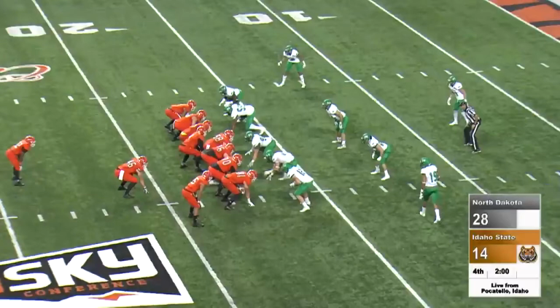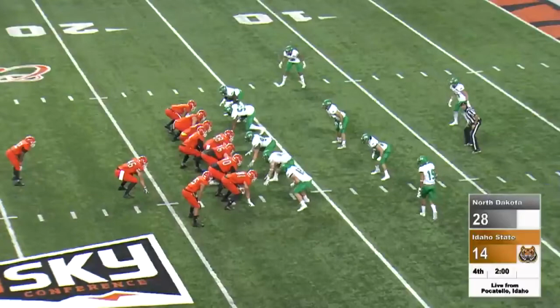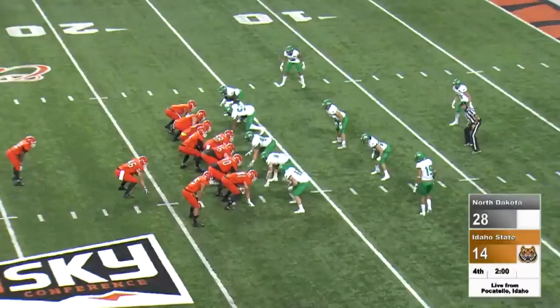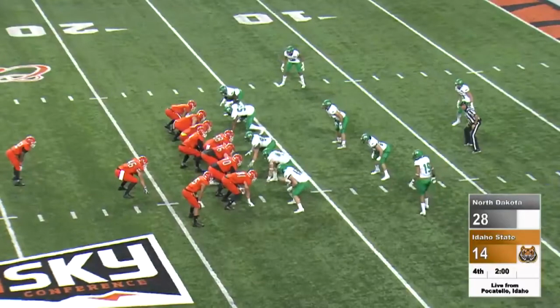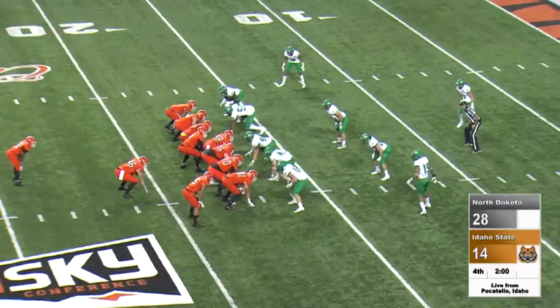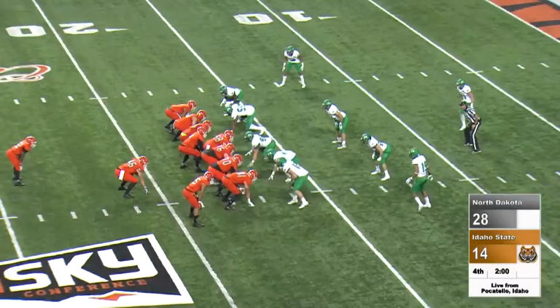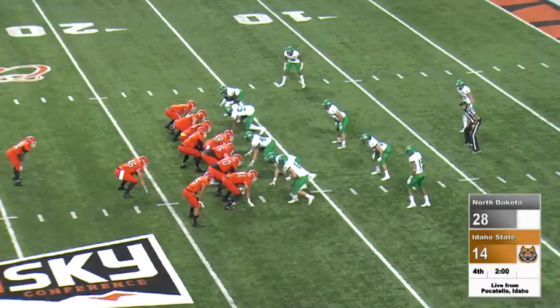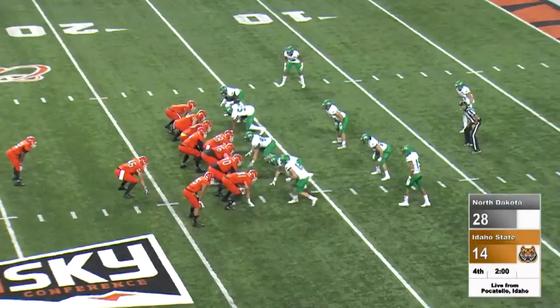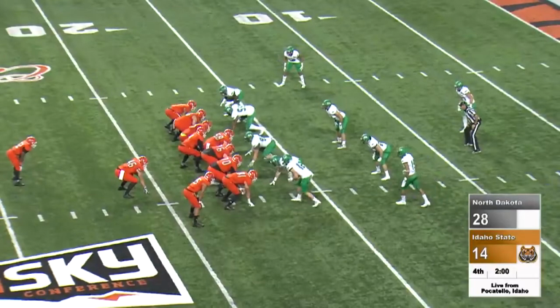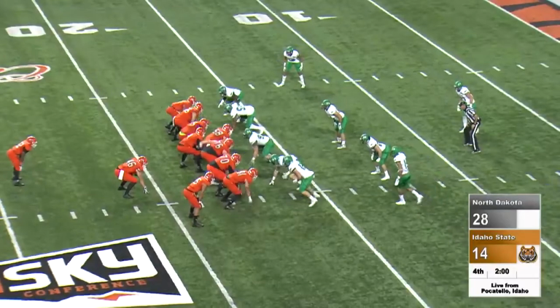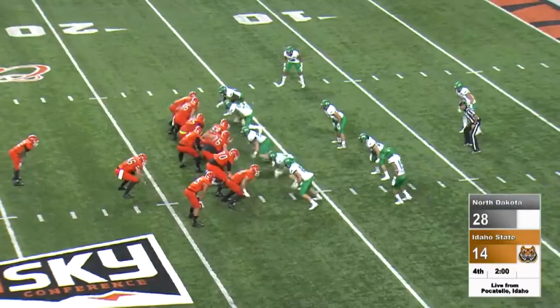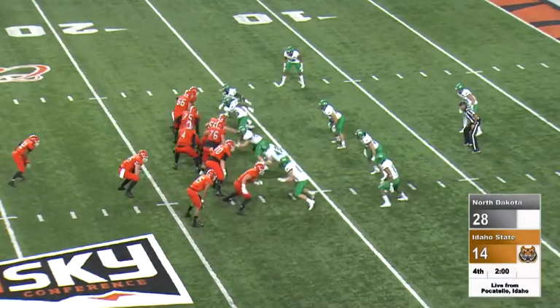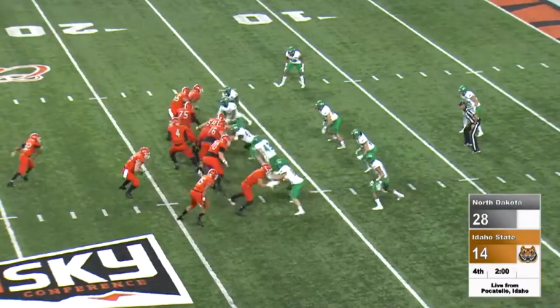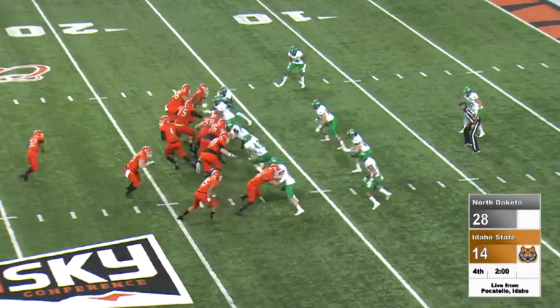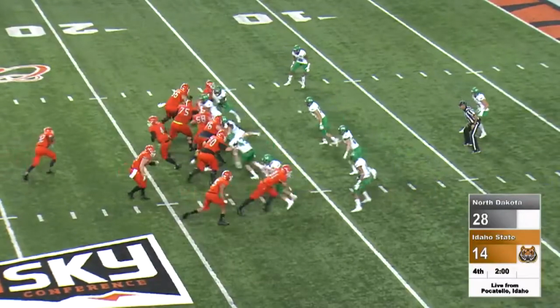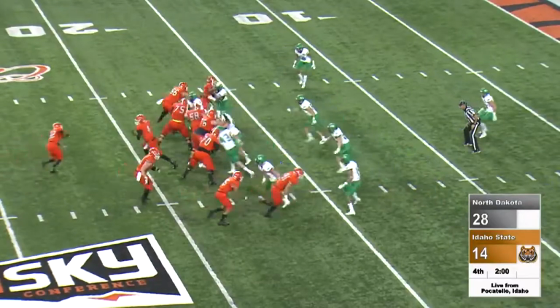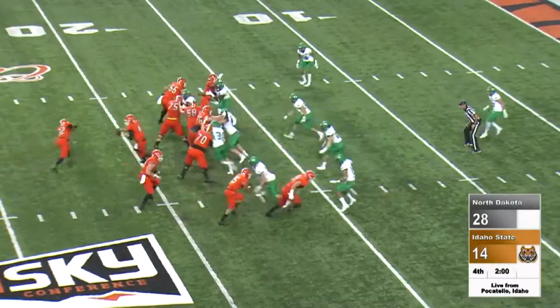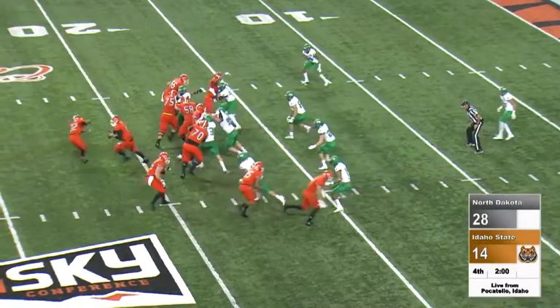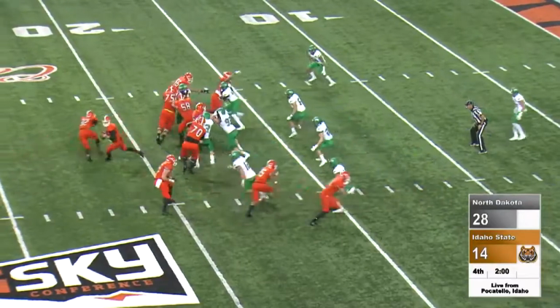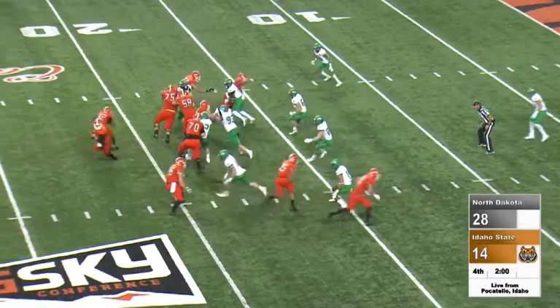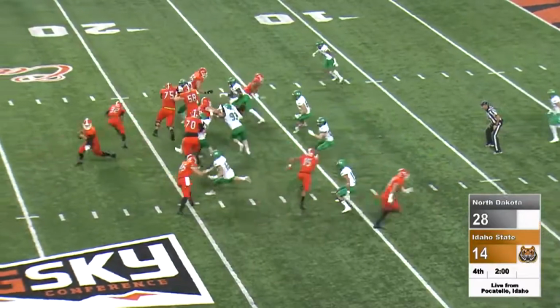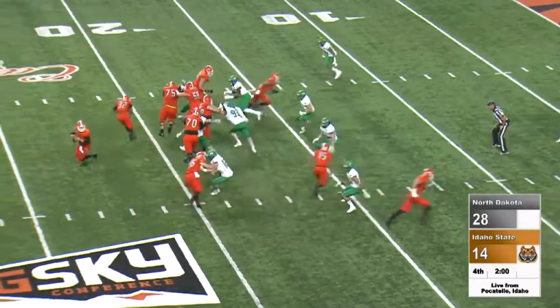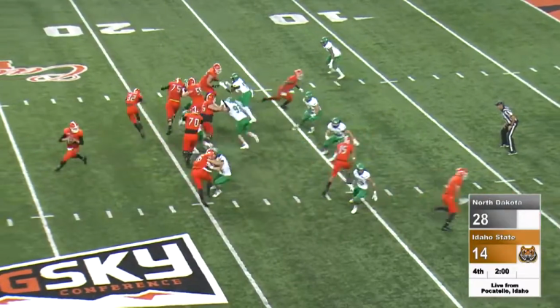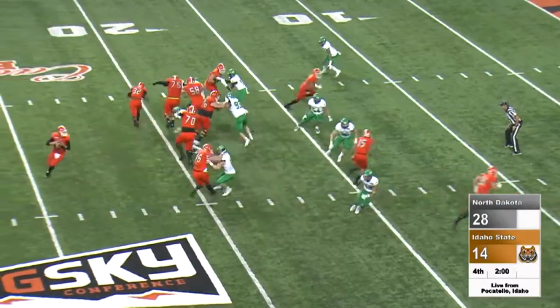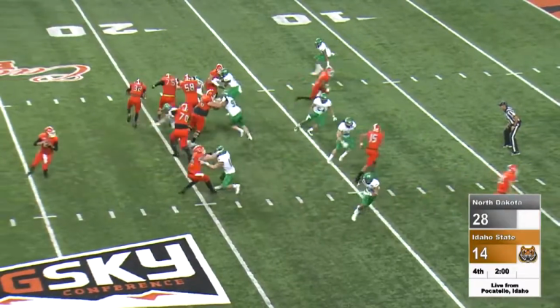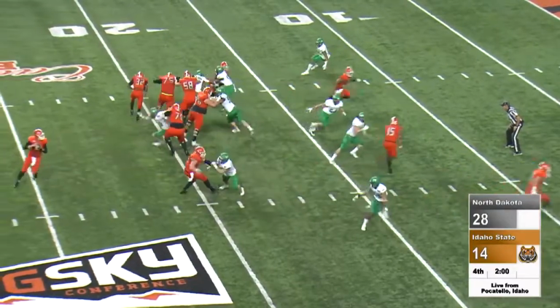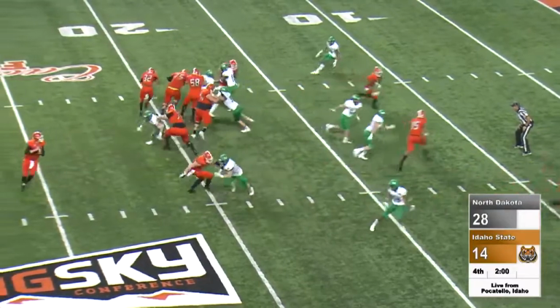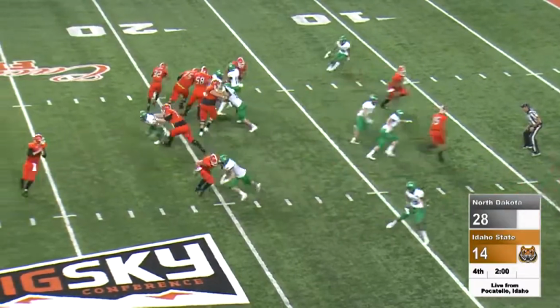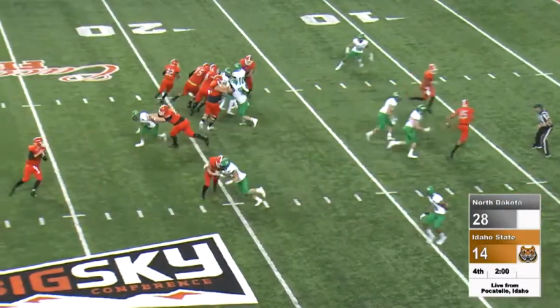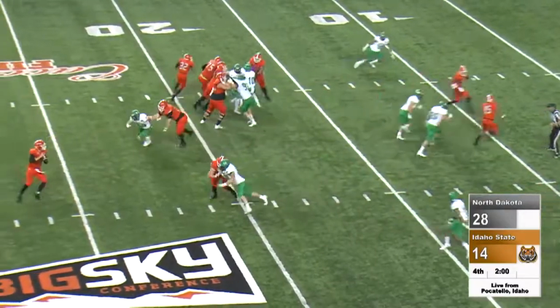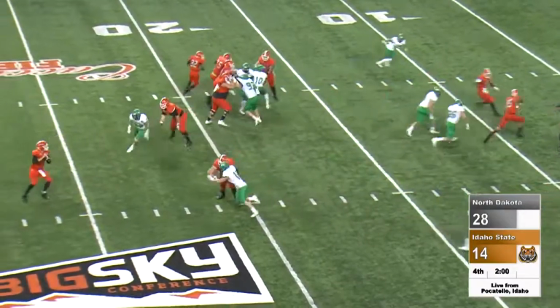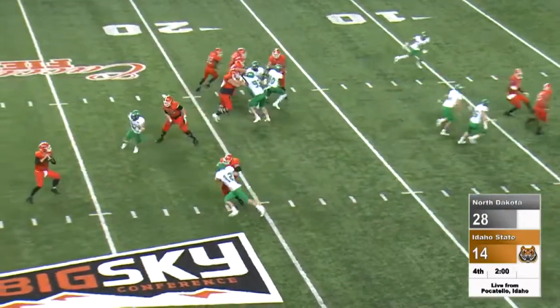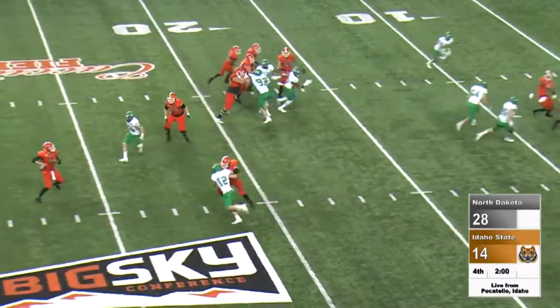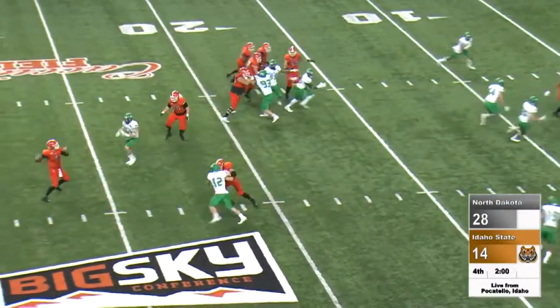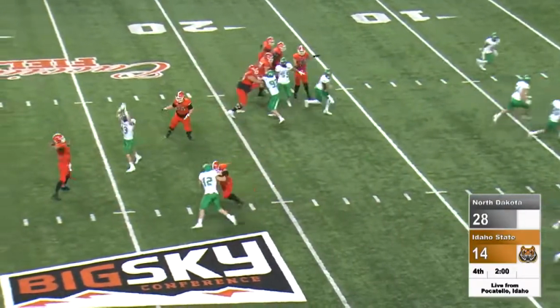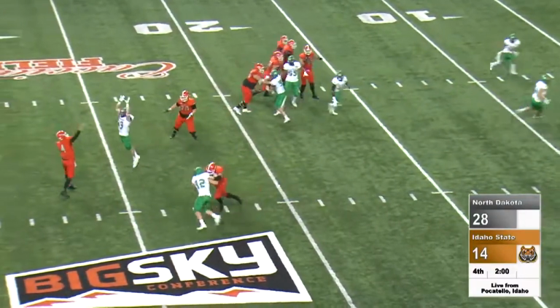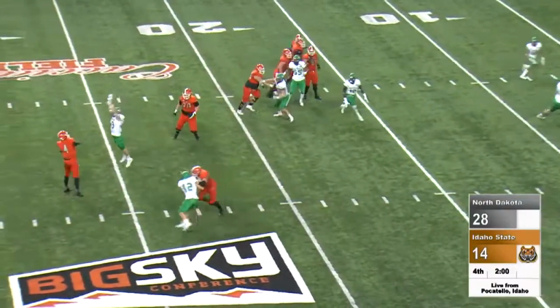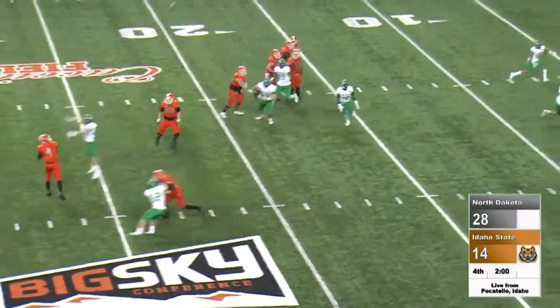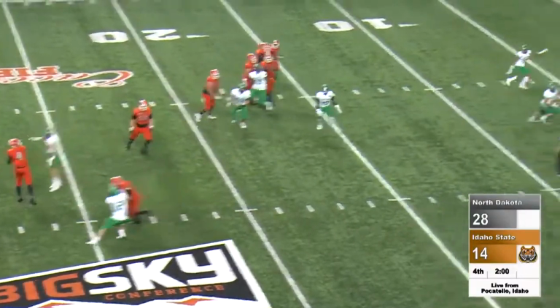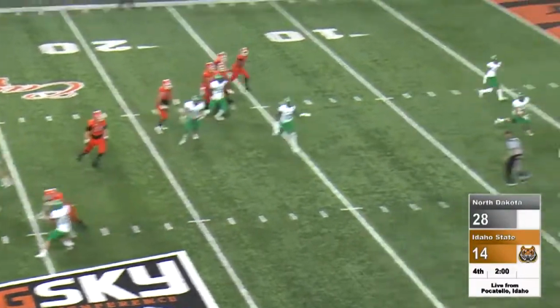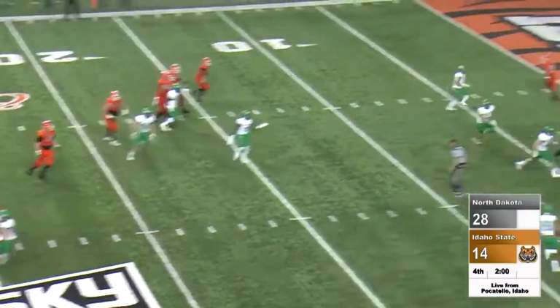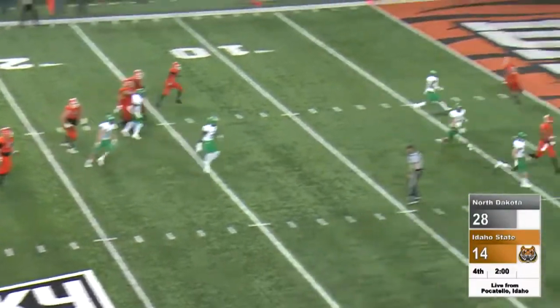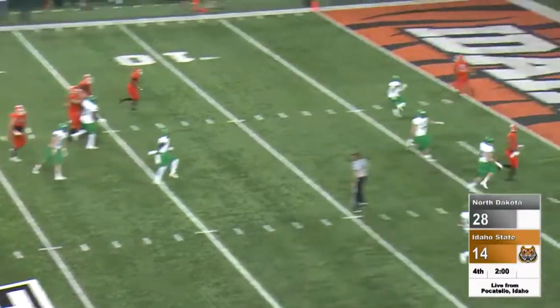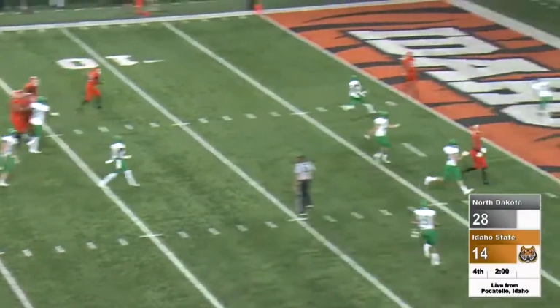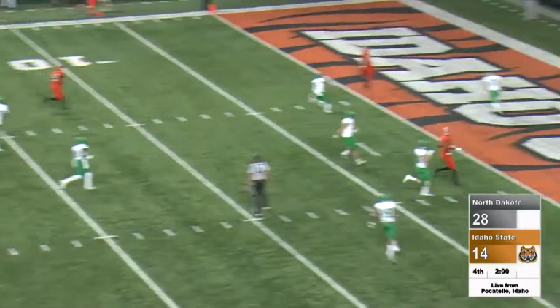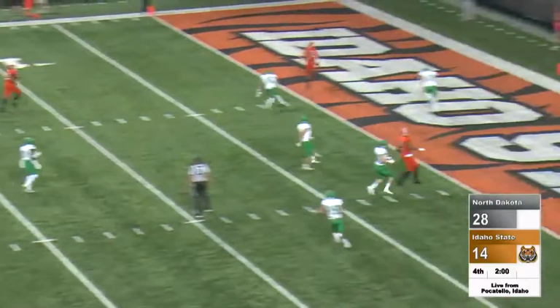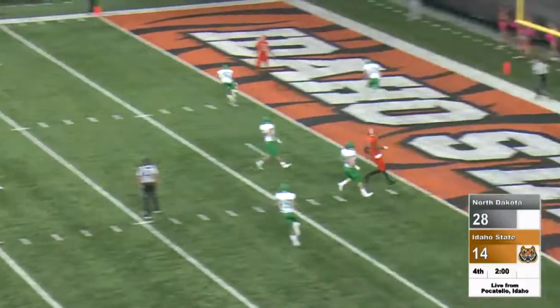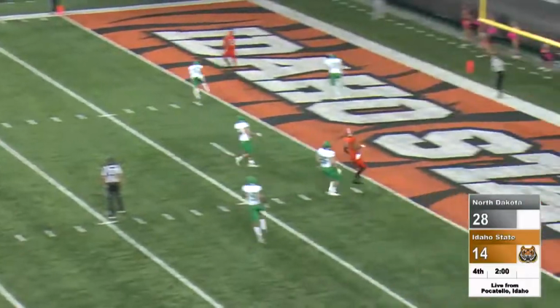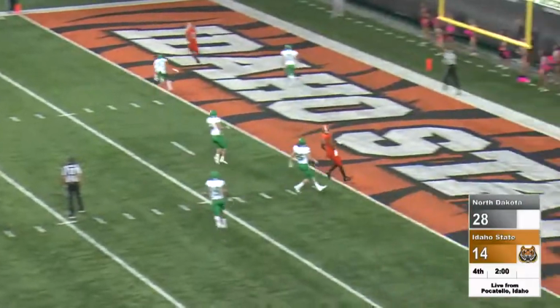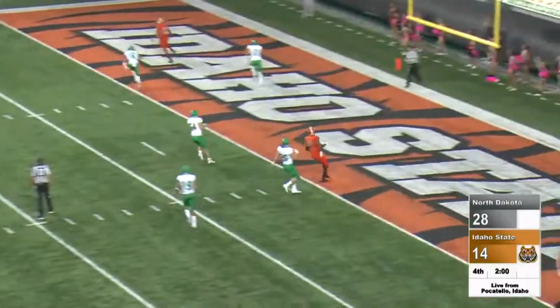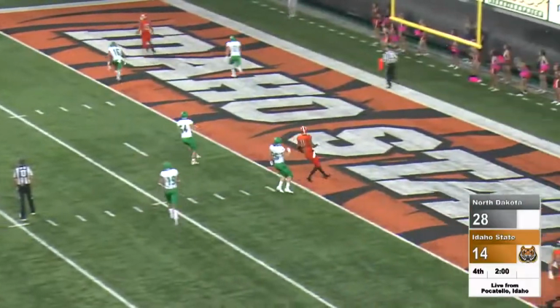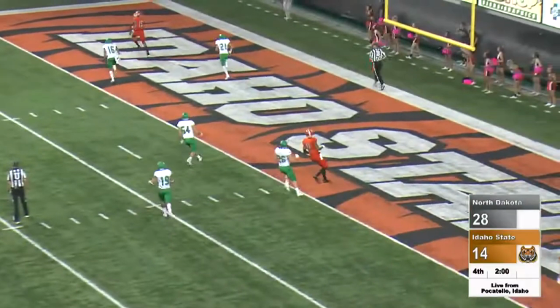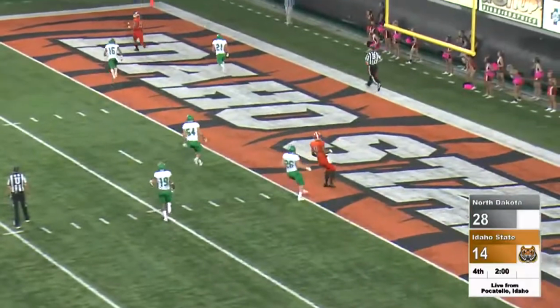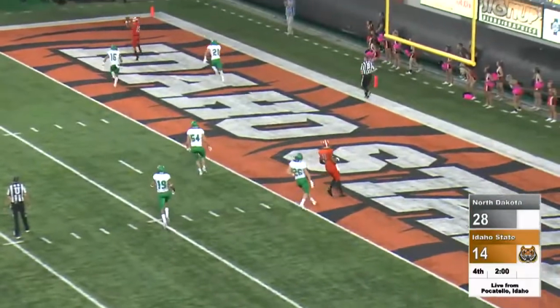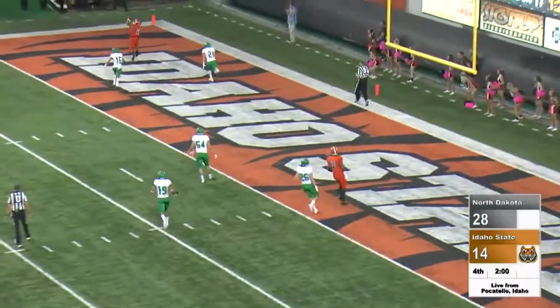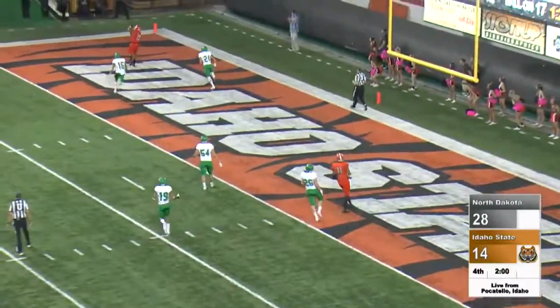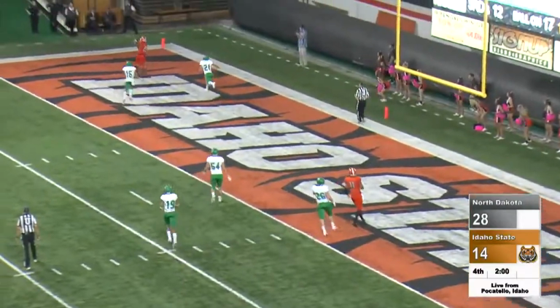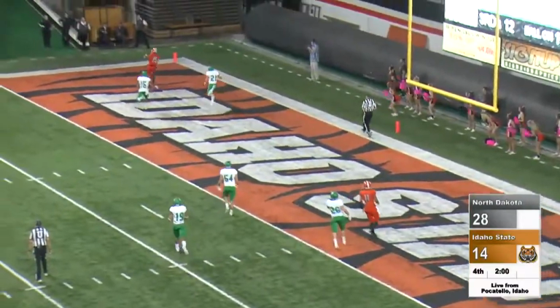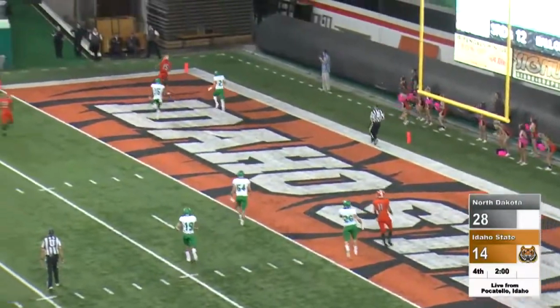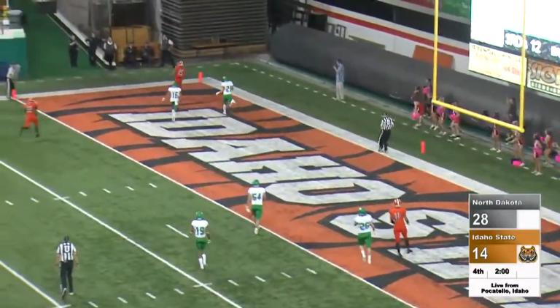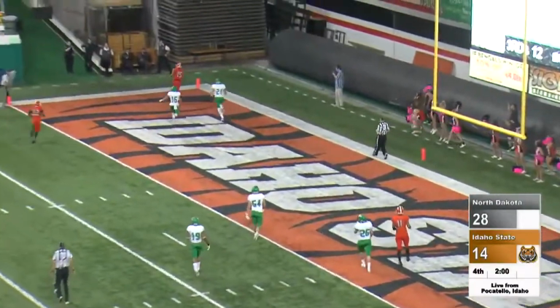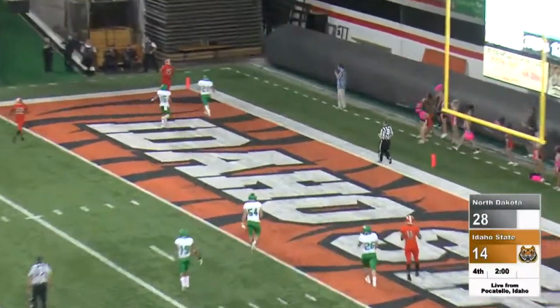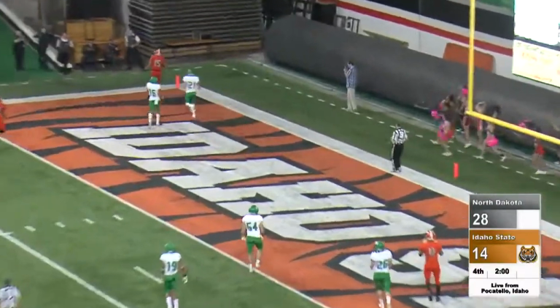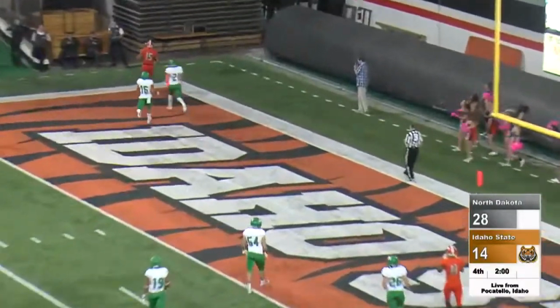11-12, Bengals. Guller rolling right, looking, firing to the back of the end zone — touchdown!